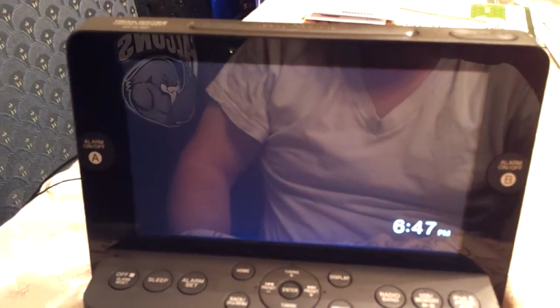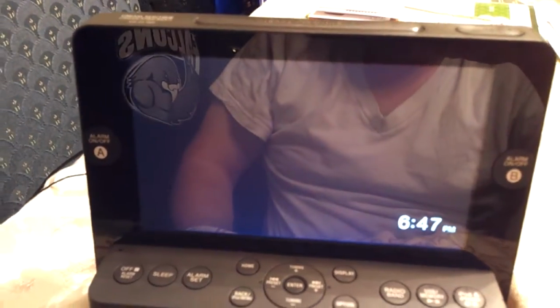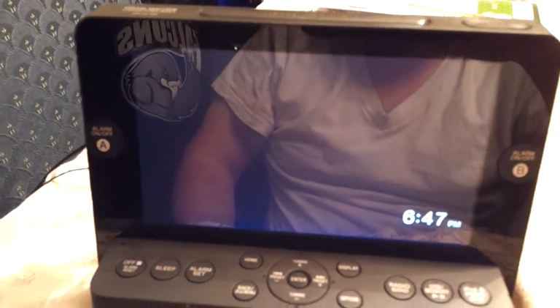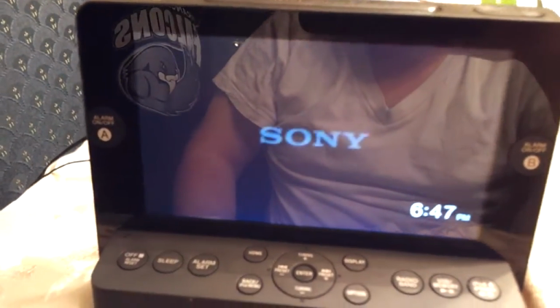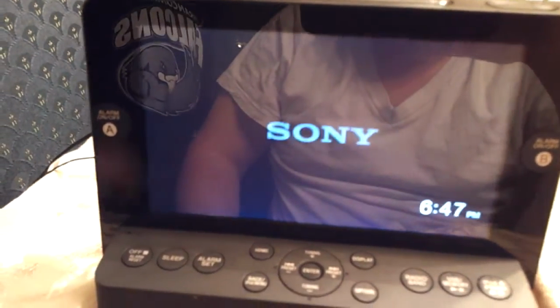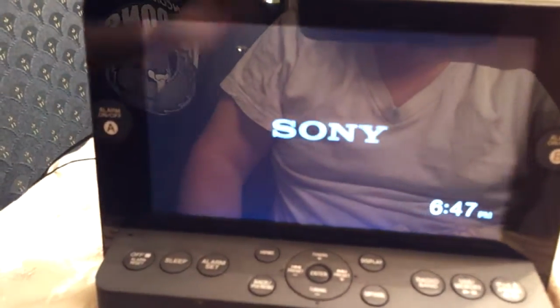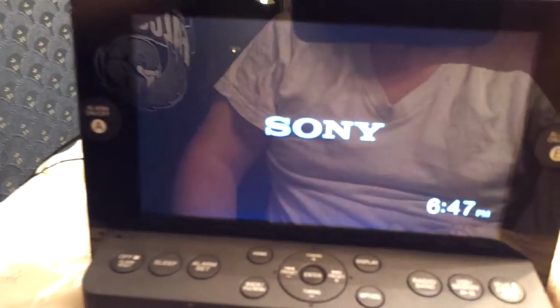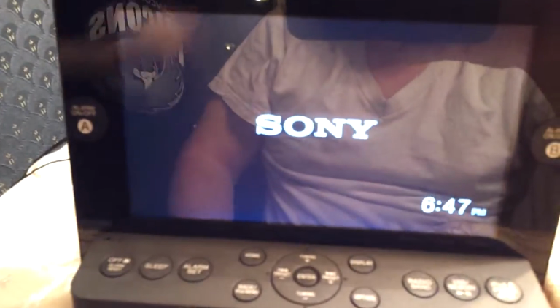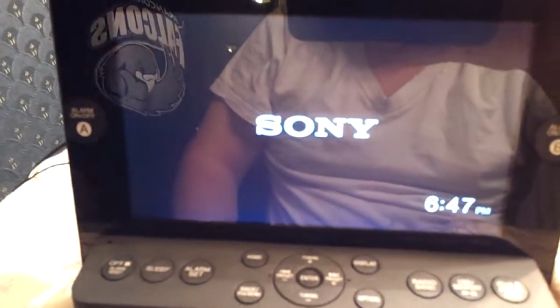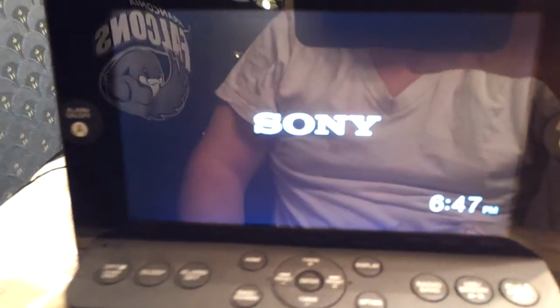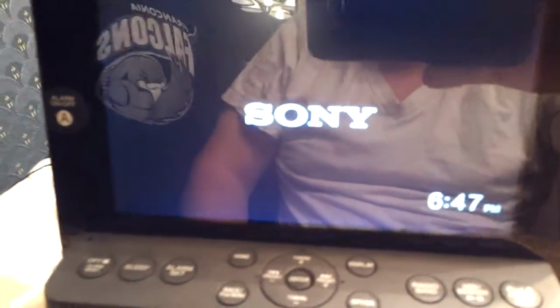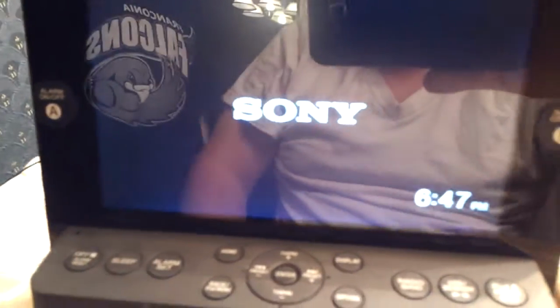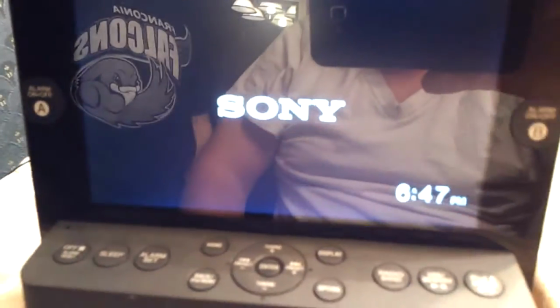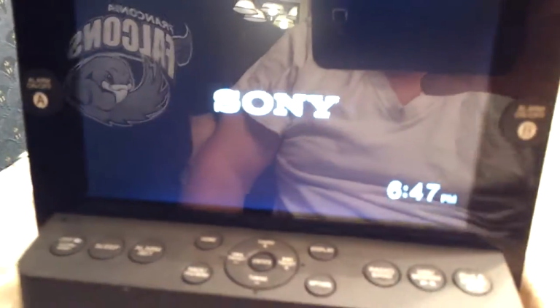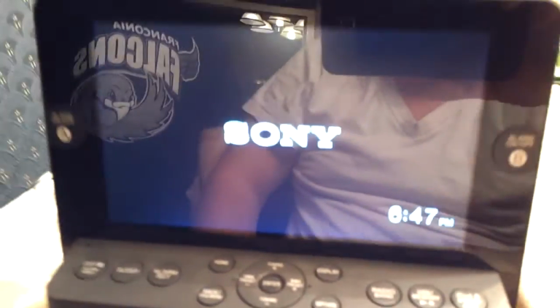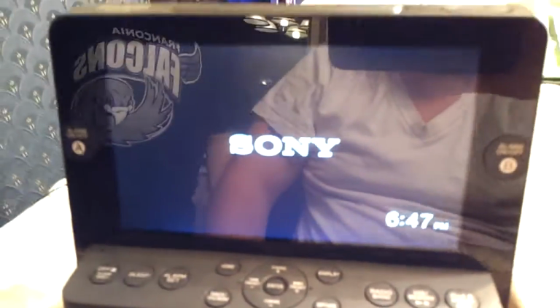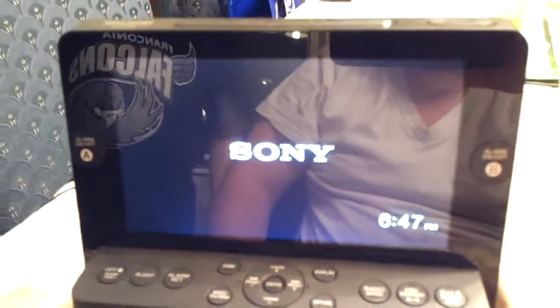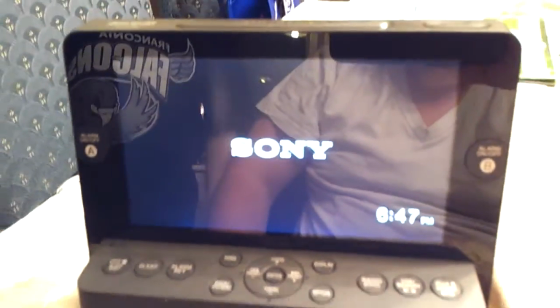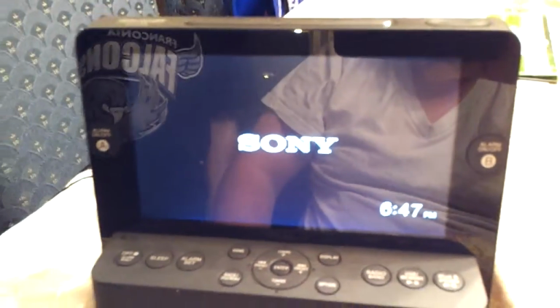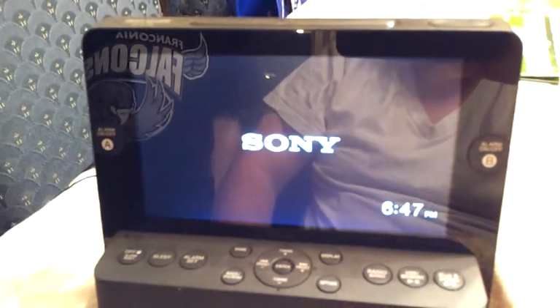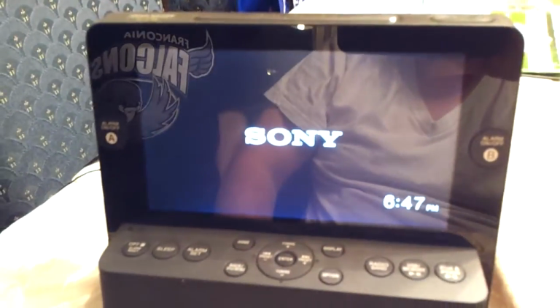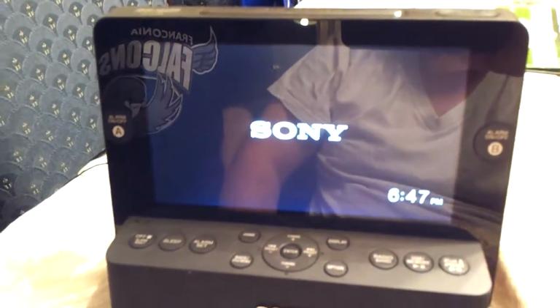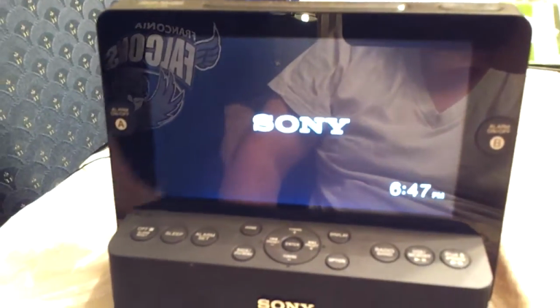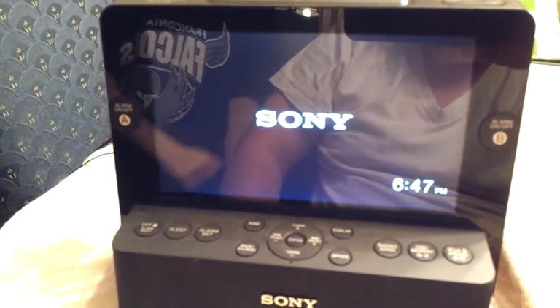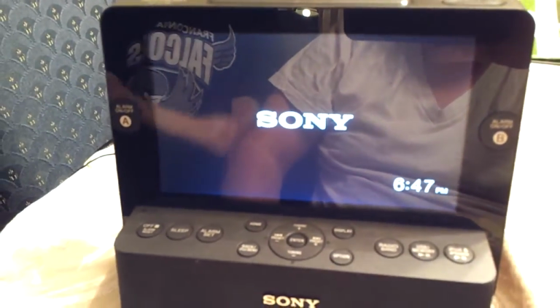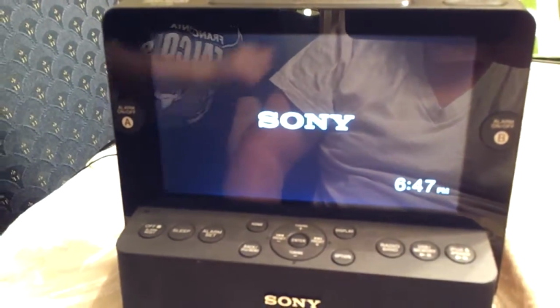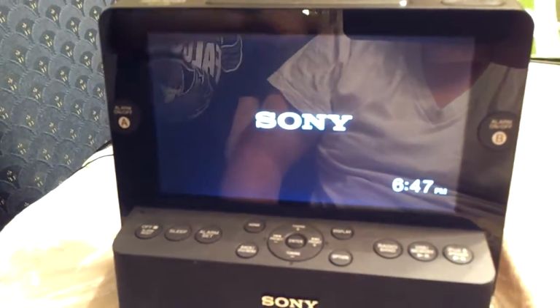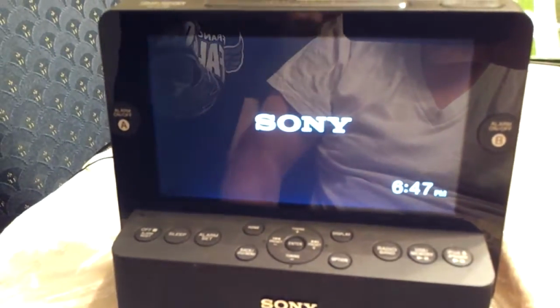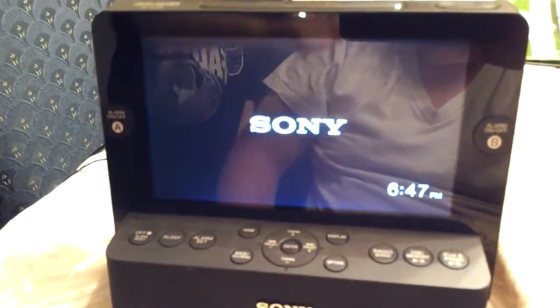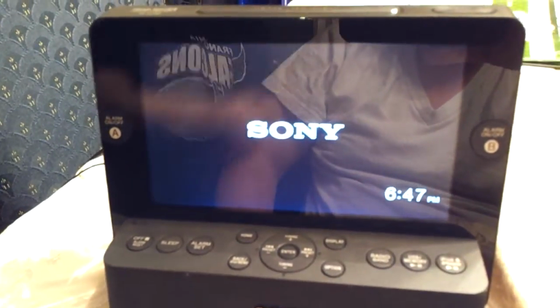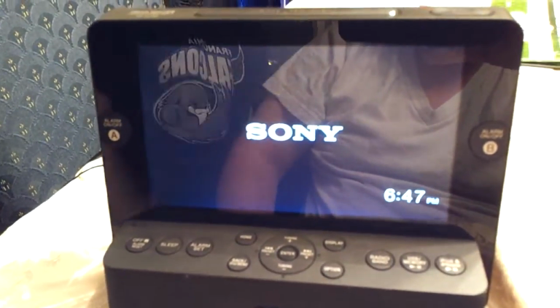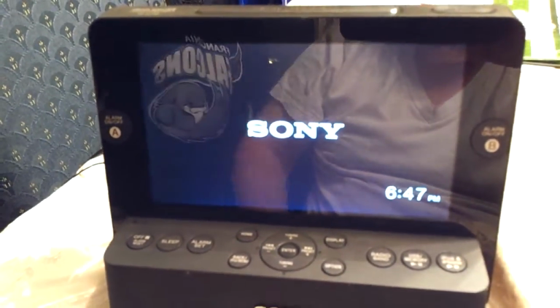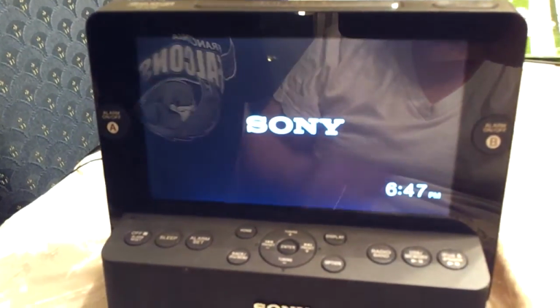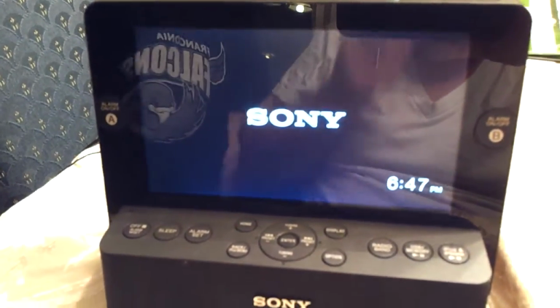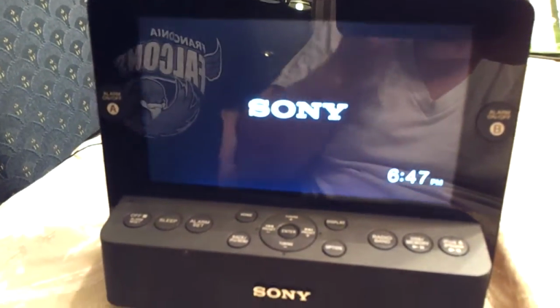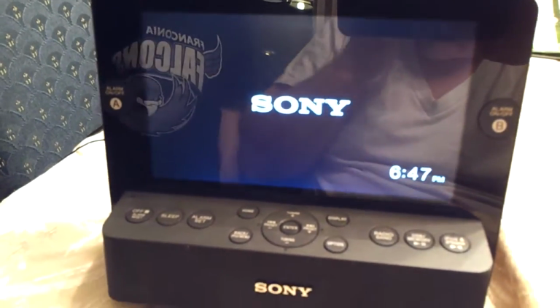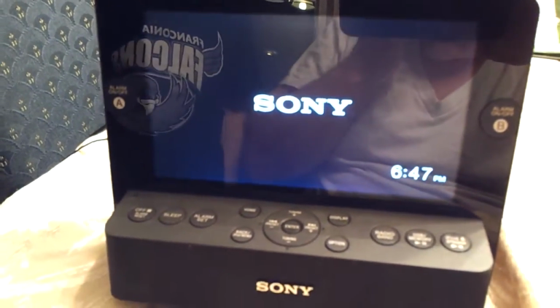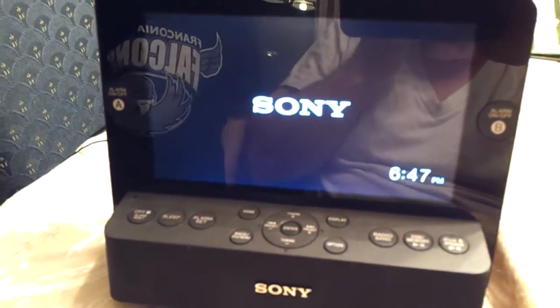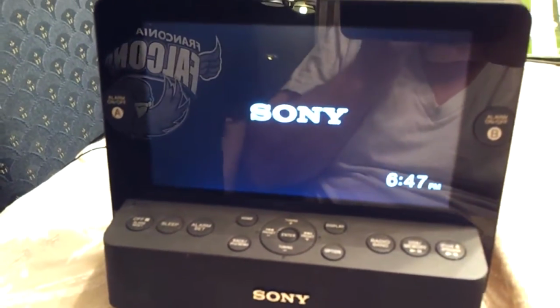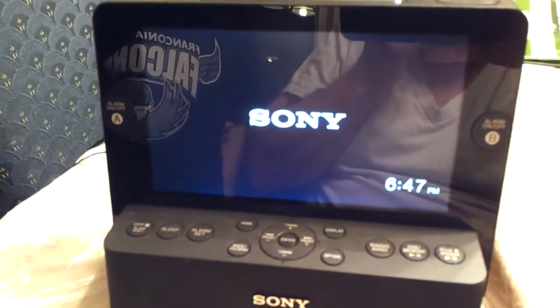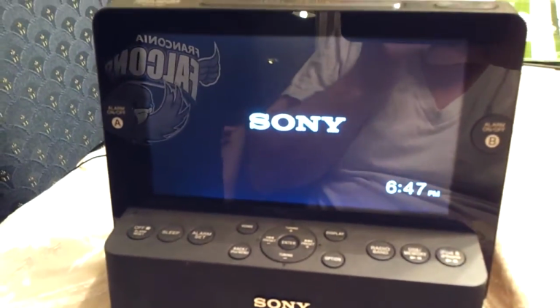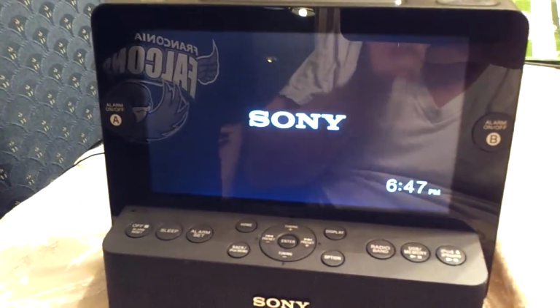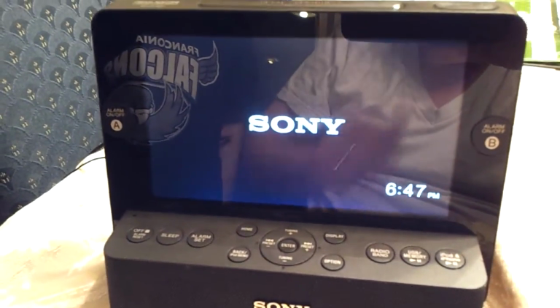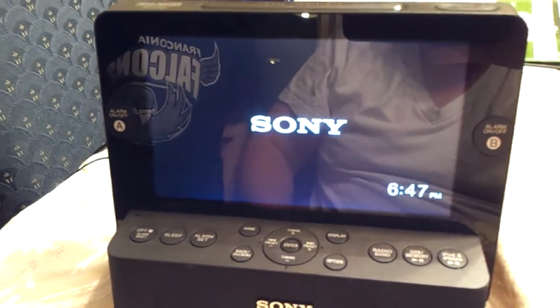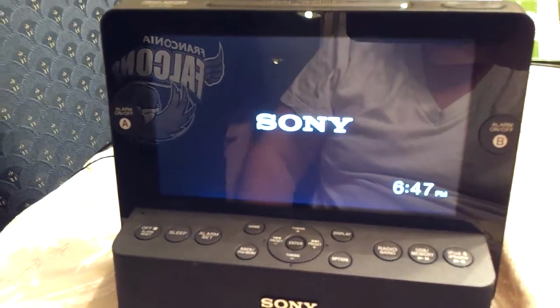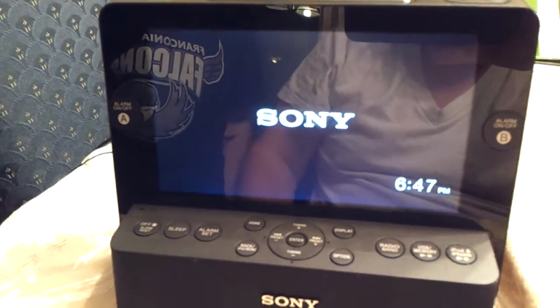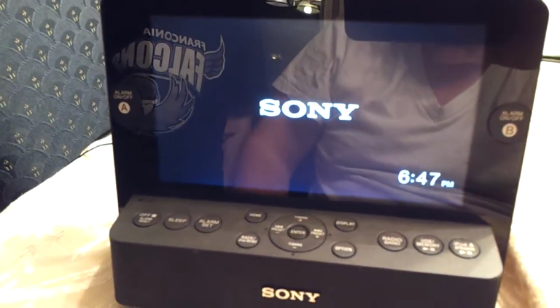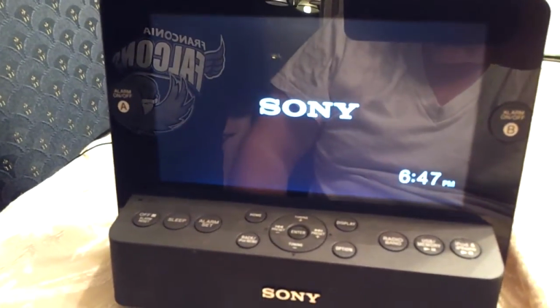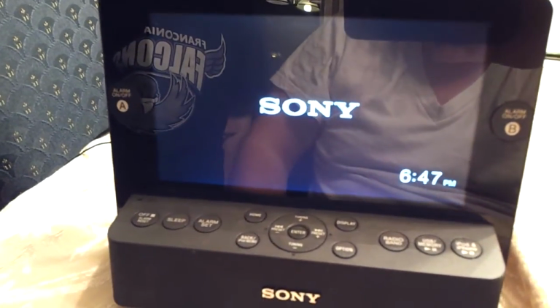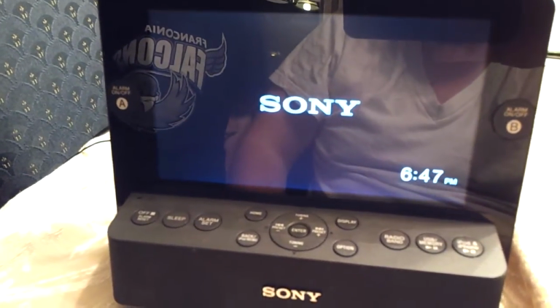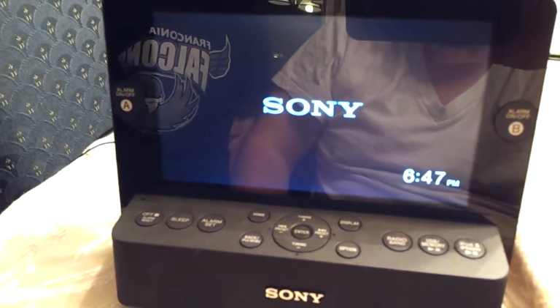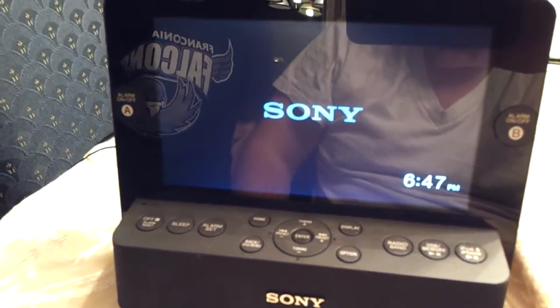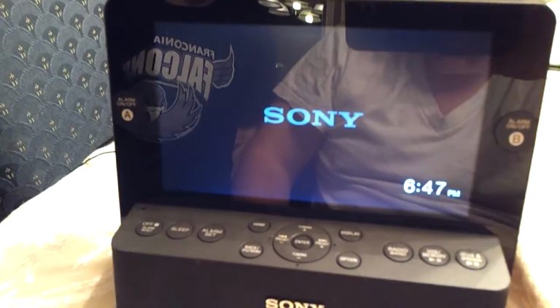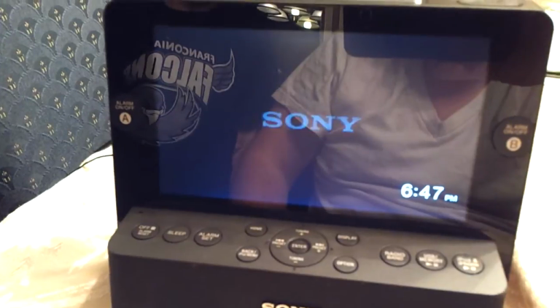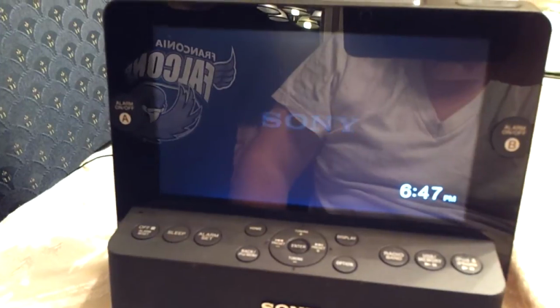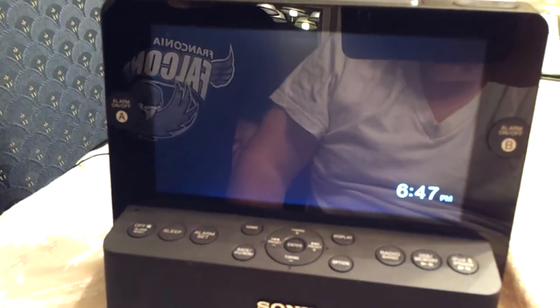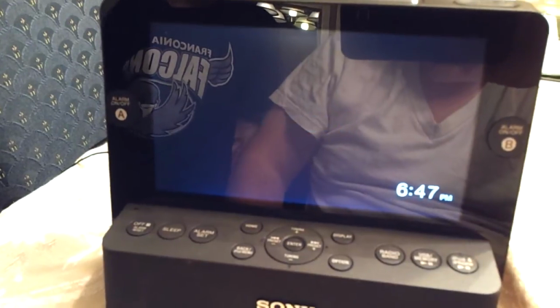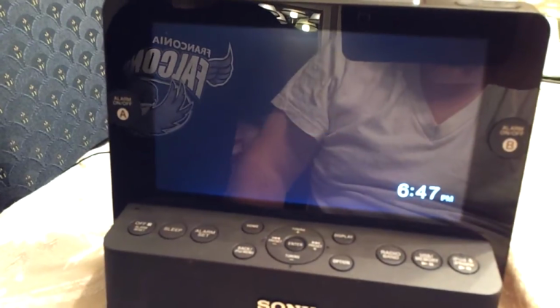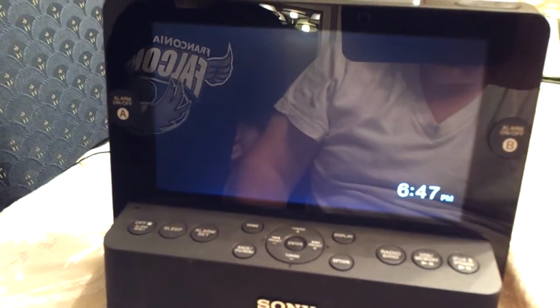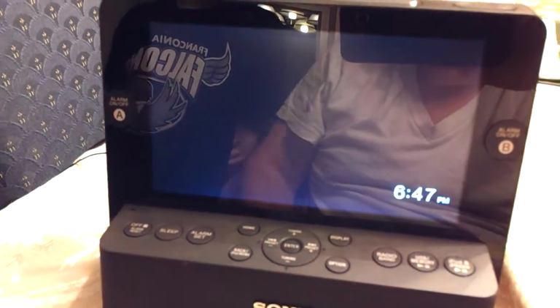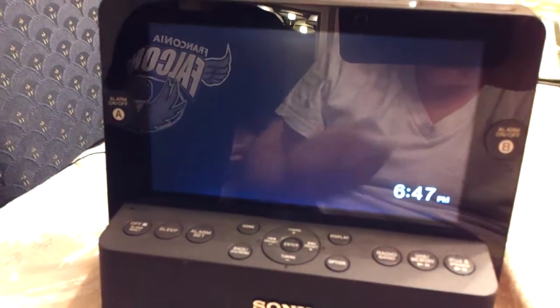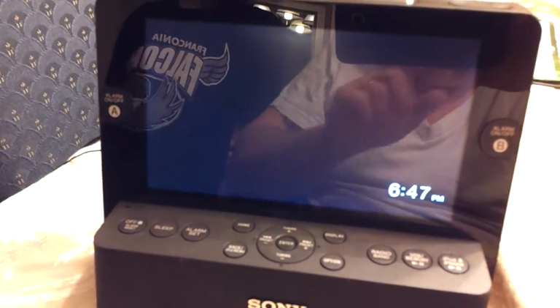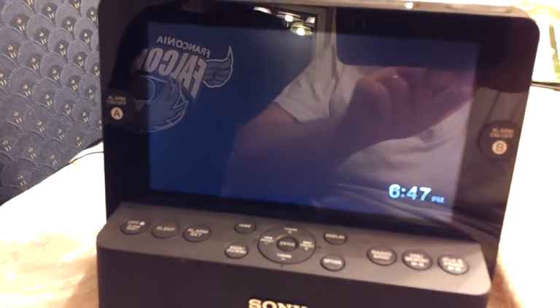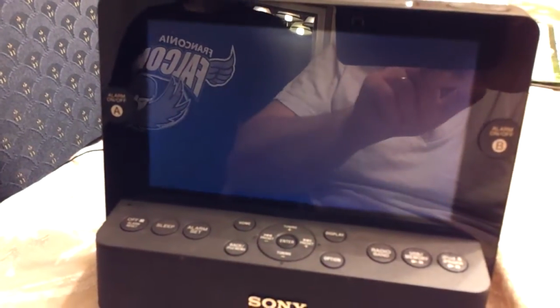And that's it for the demo. I just plugged it in and set the time, so I'm going to play with it a little more. See ya.